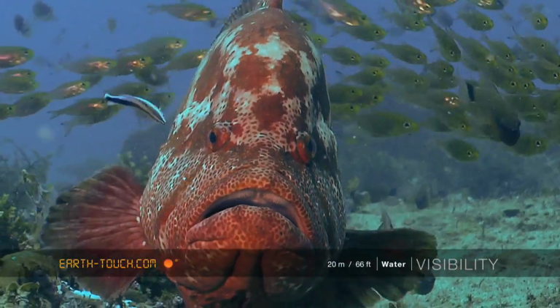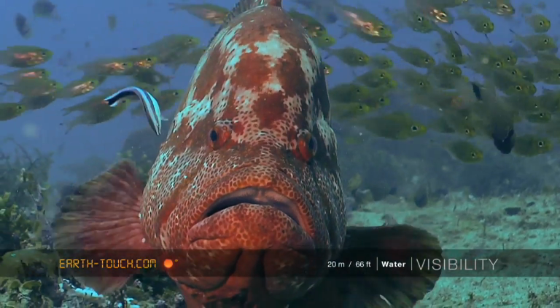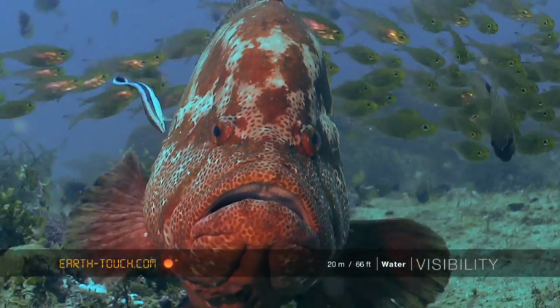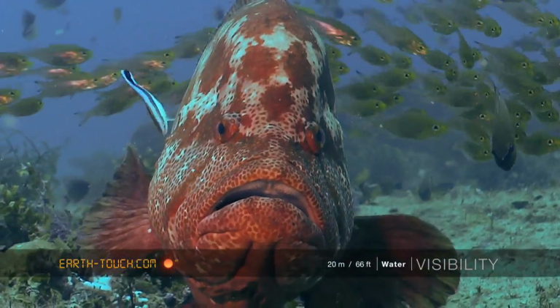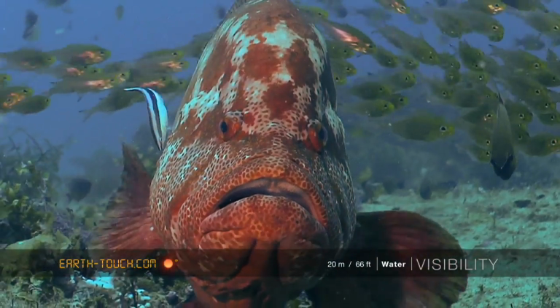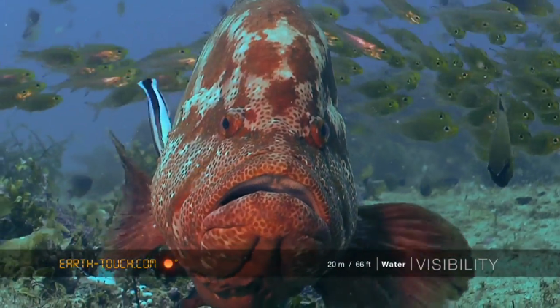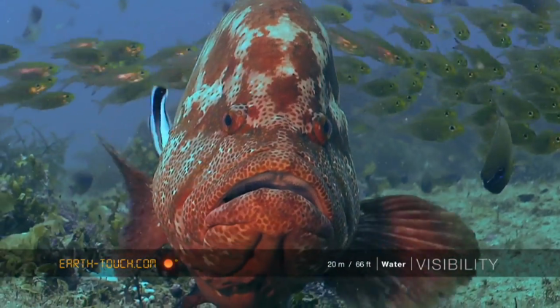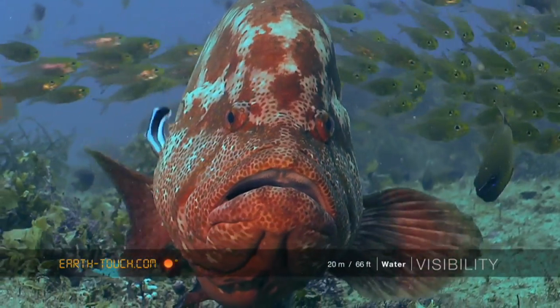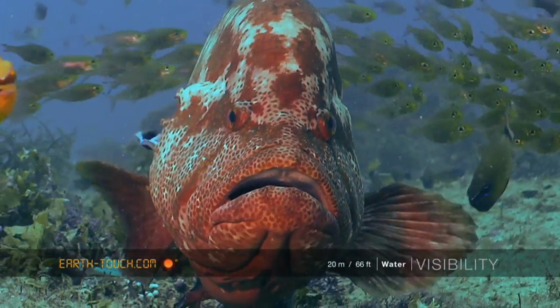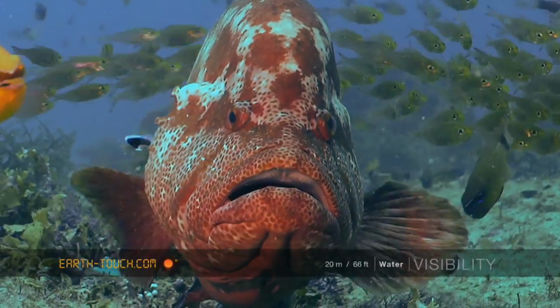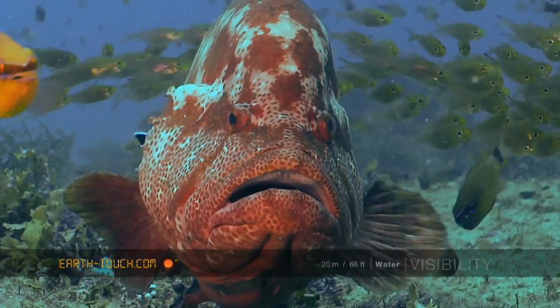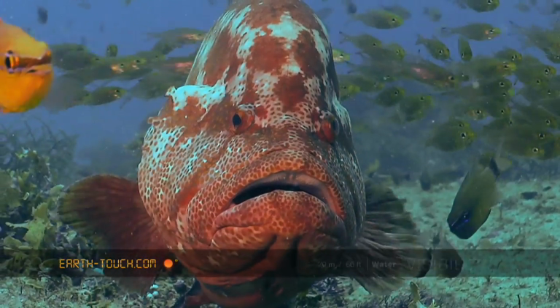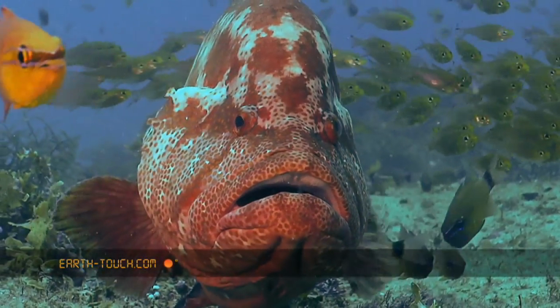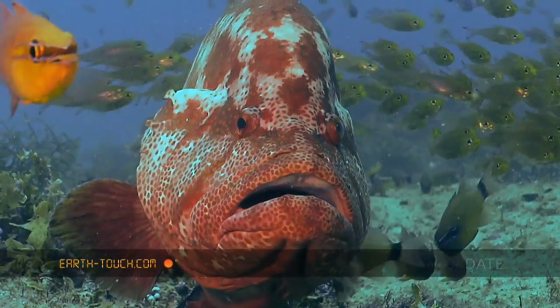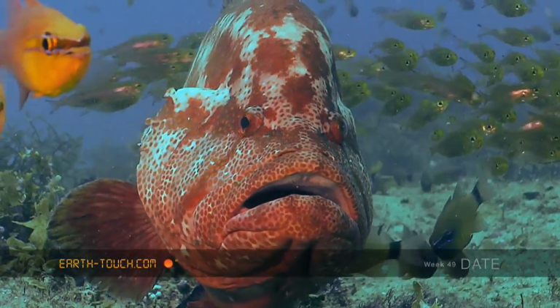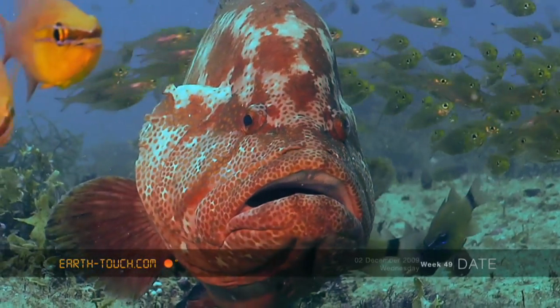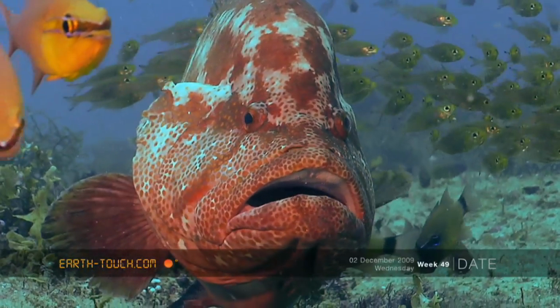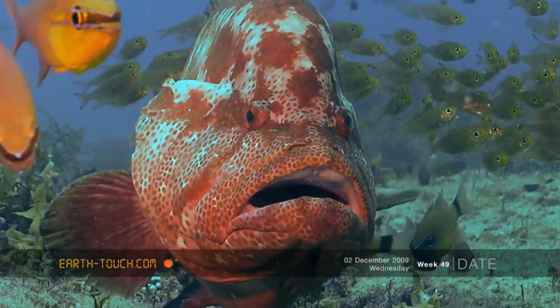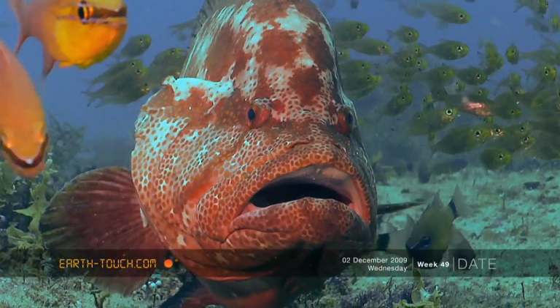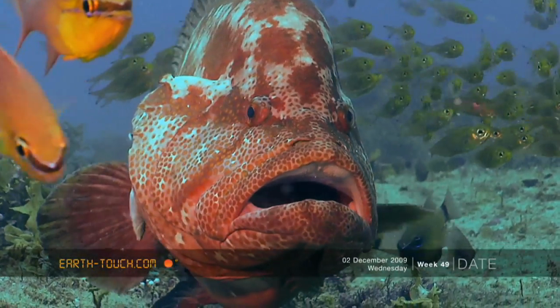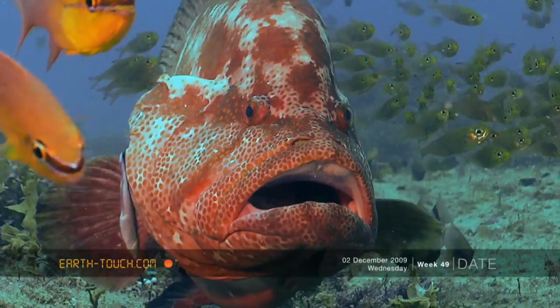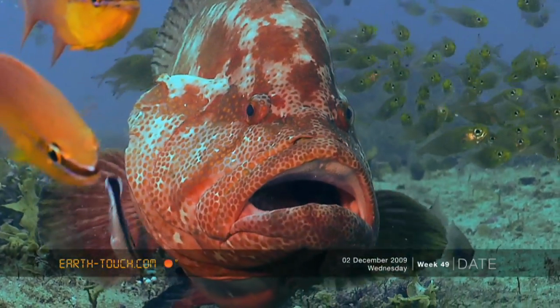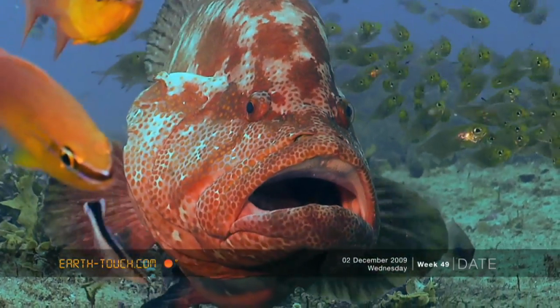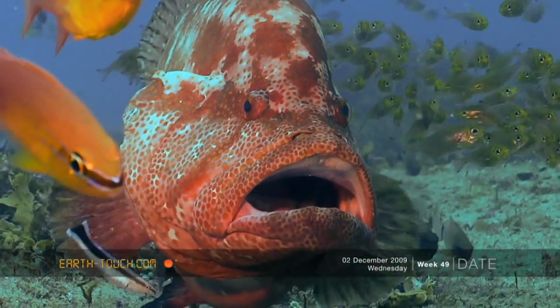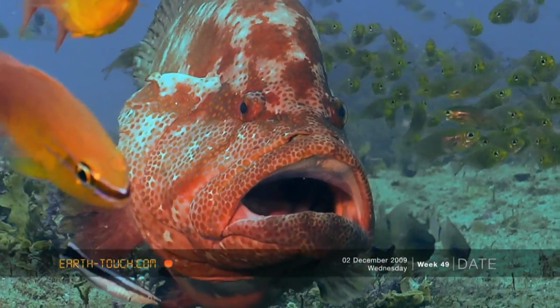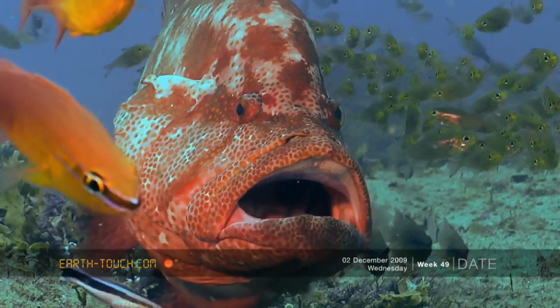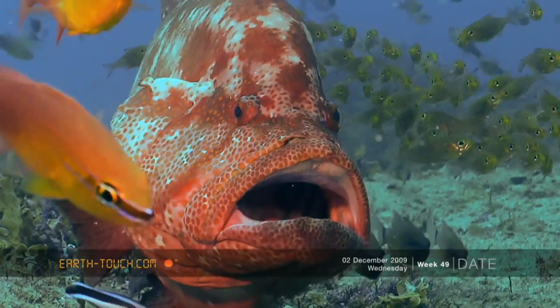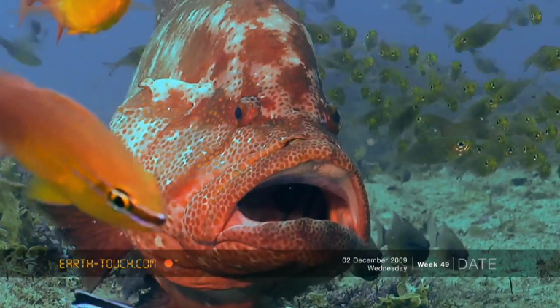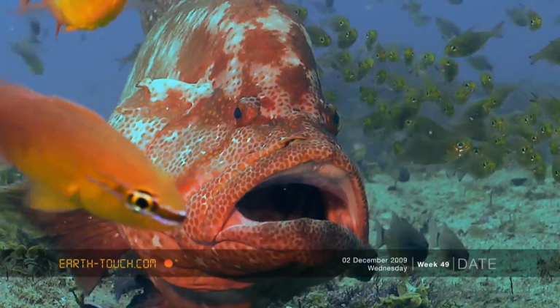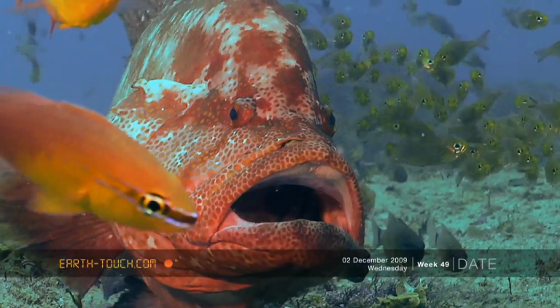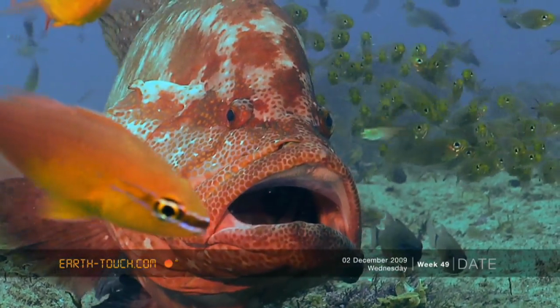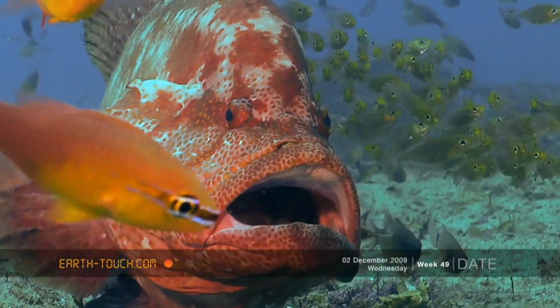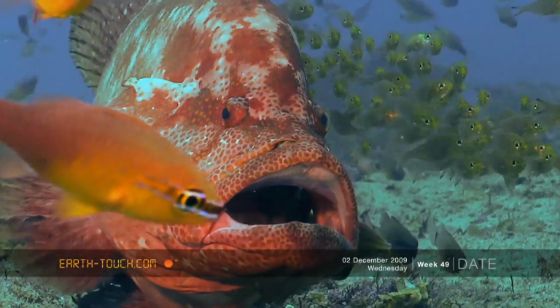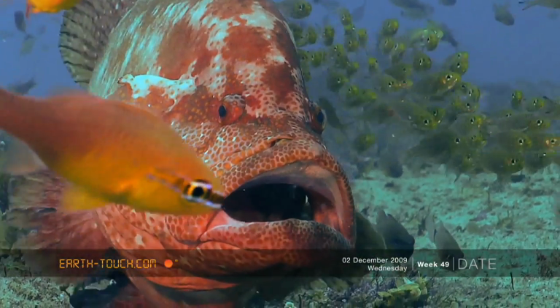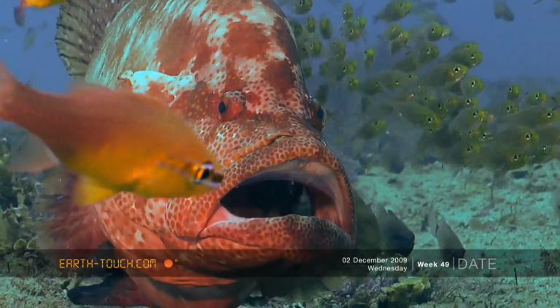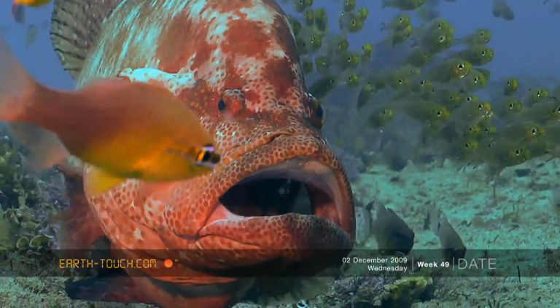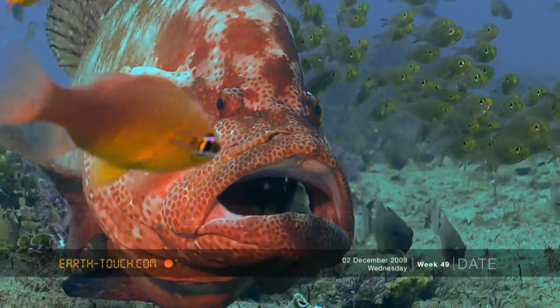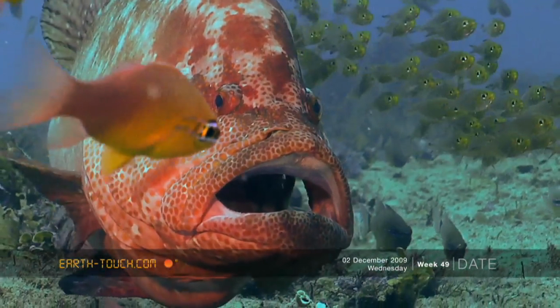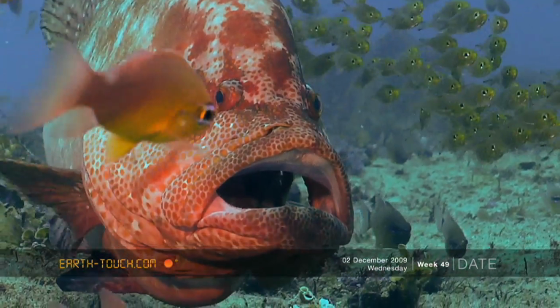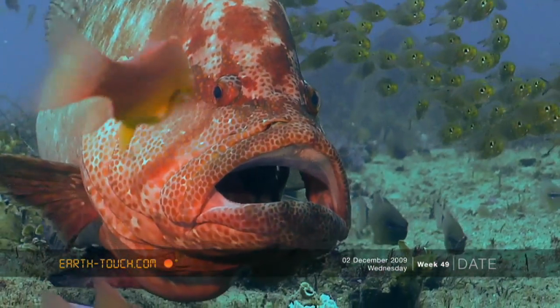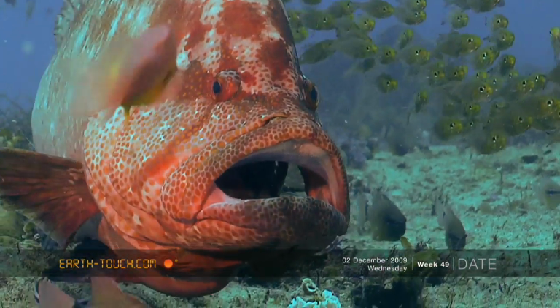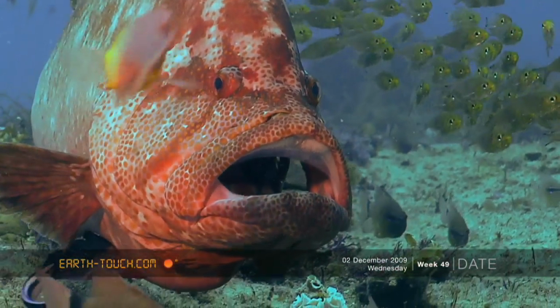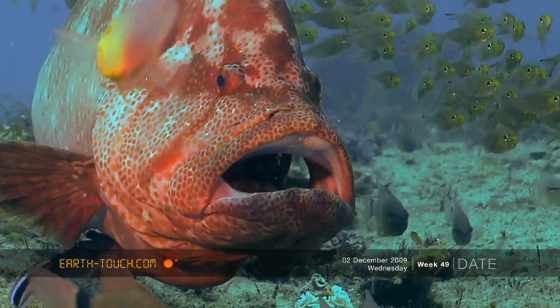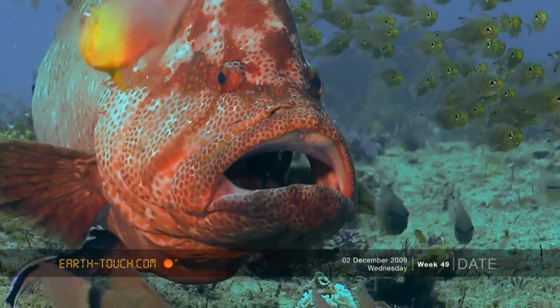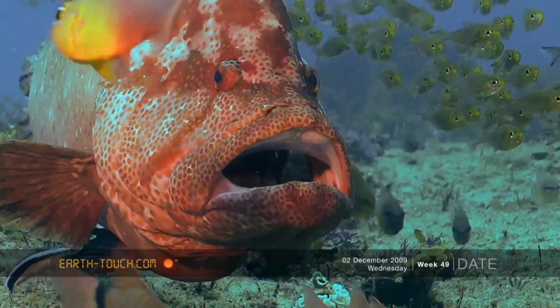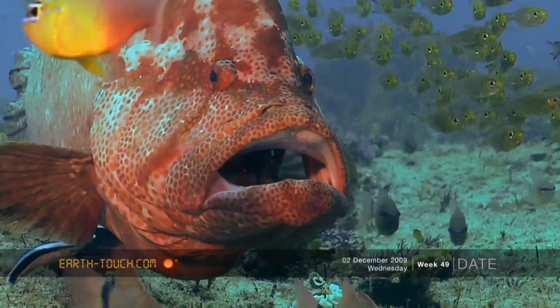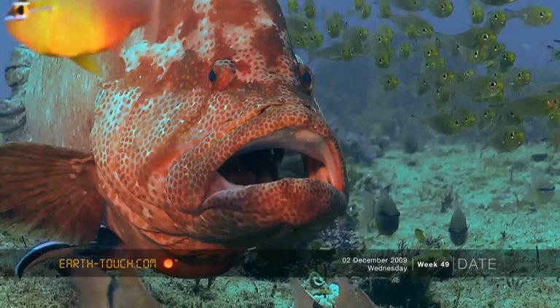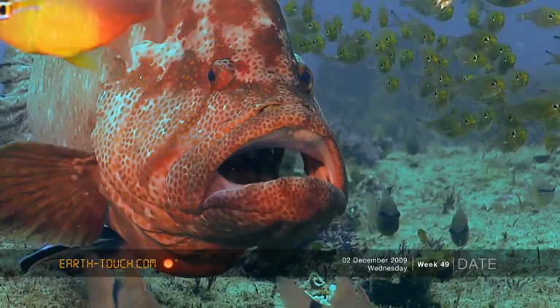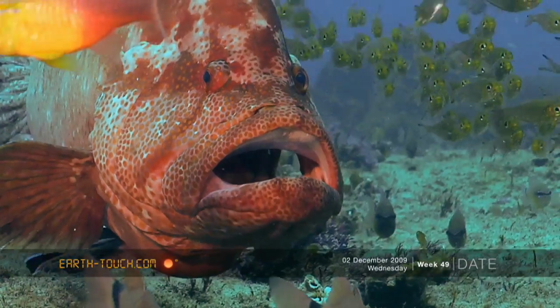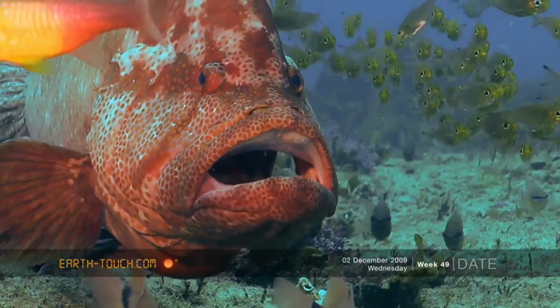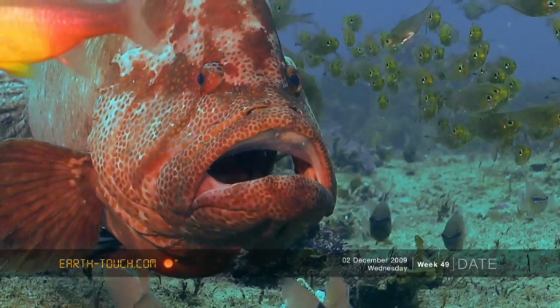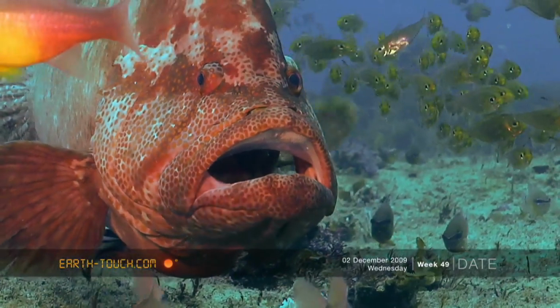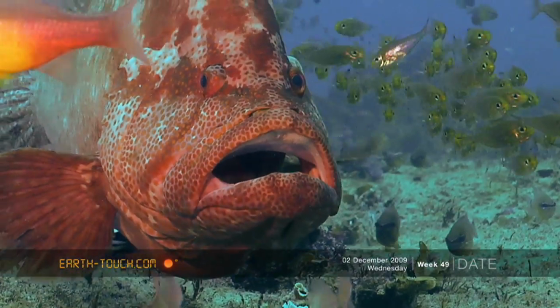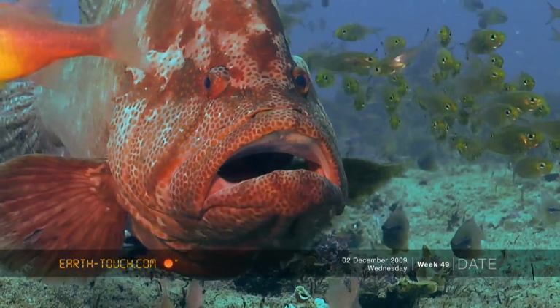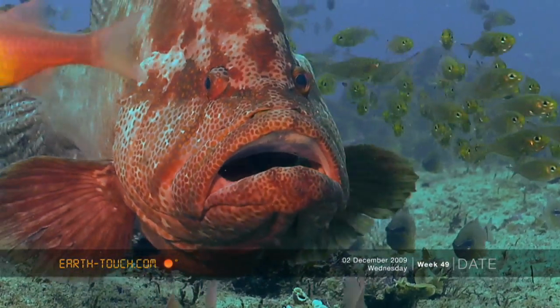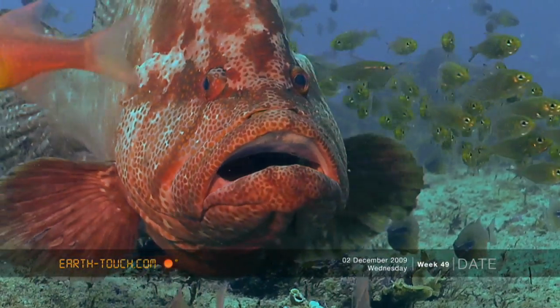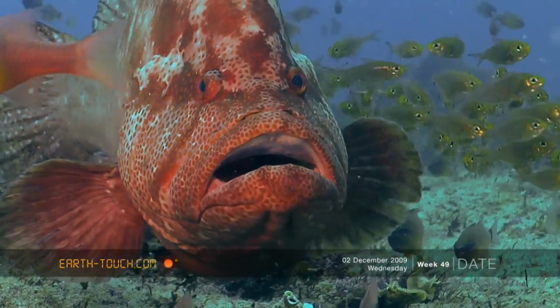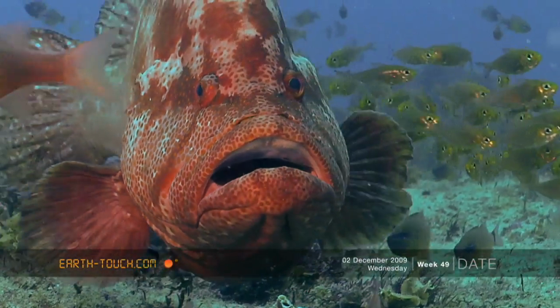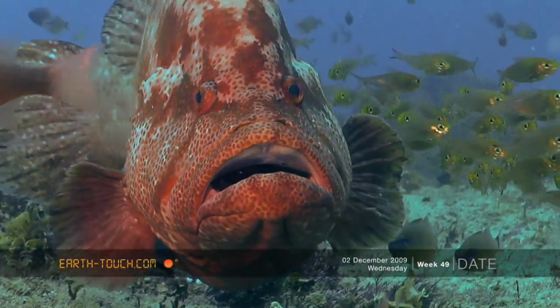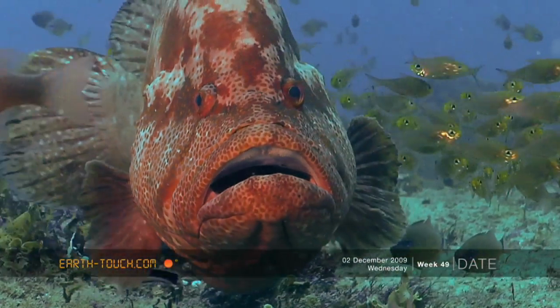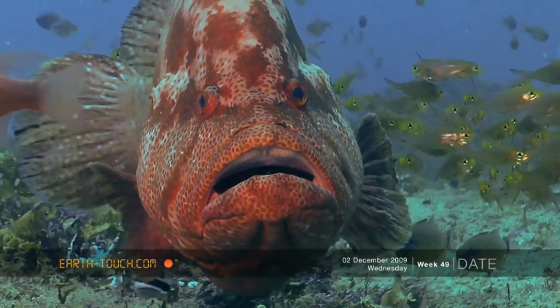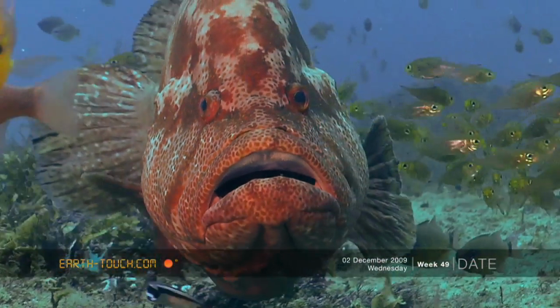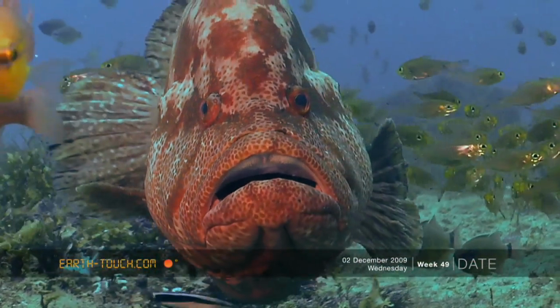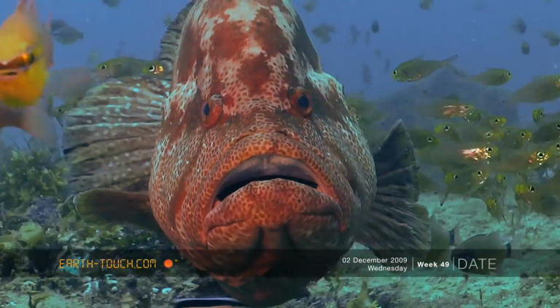They look pretty dark when you haven't got any lights on them, but as soon as there's a bit of light on them they go this beautiful bright red colour.